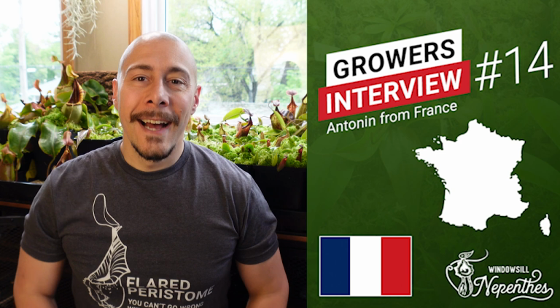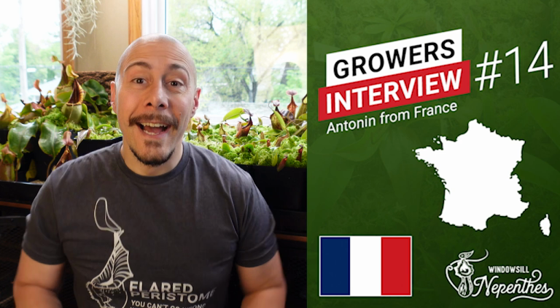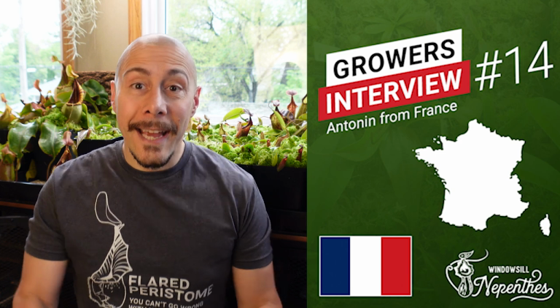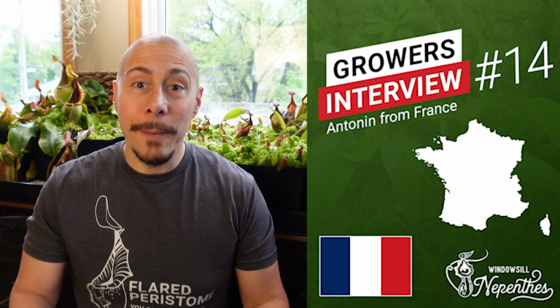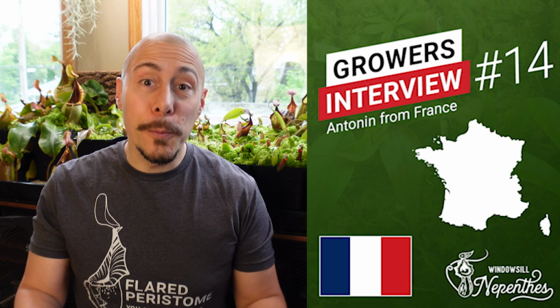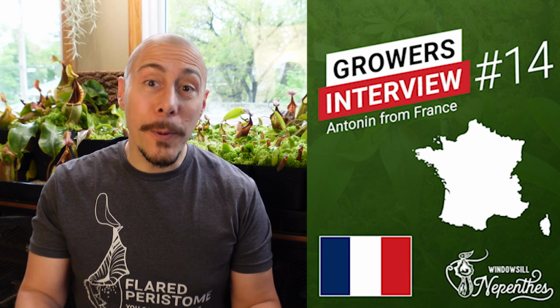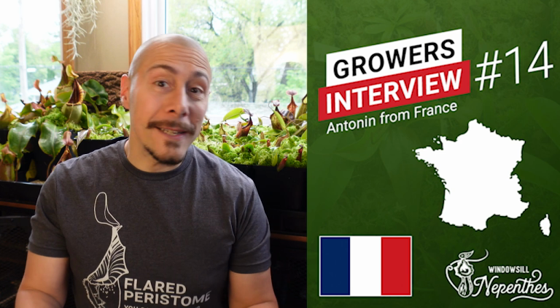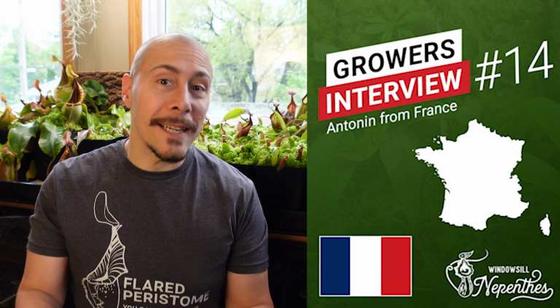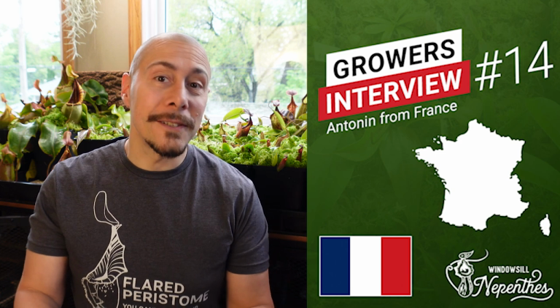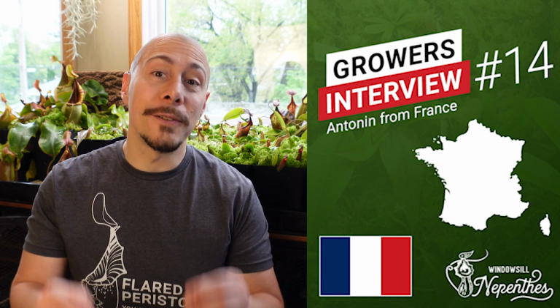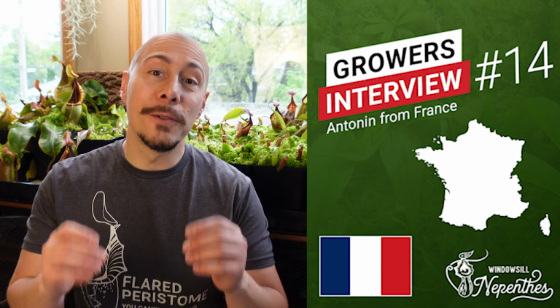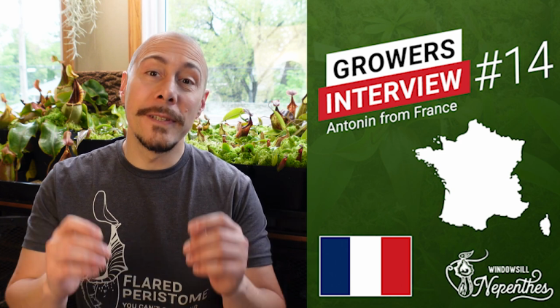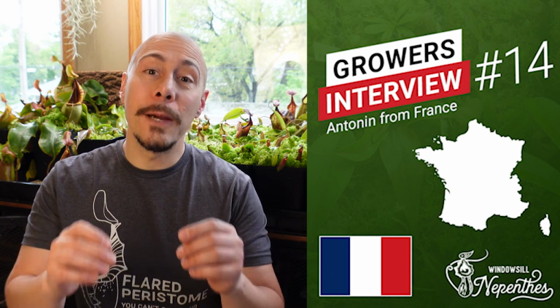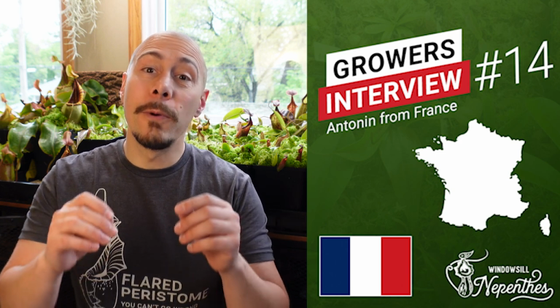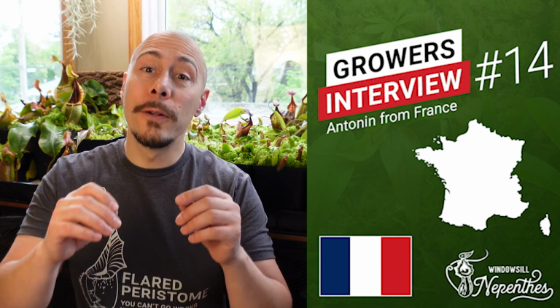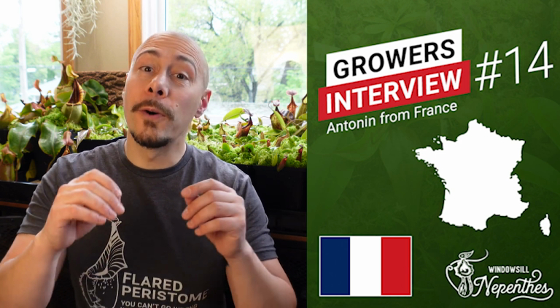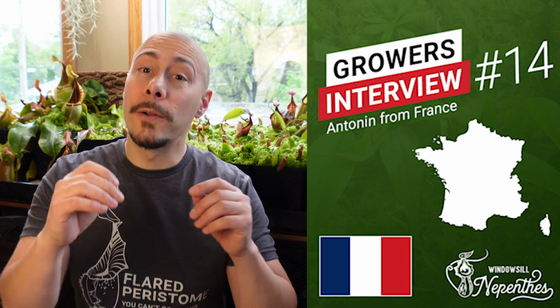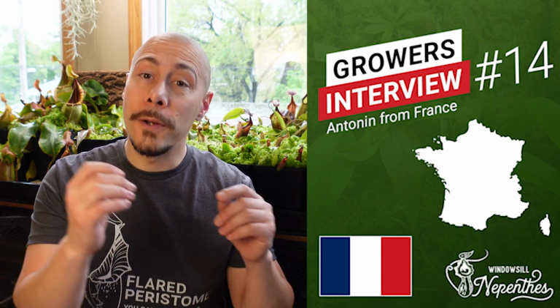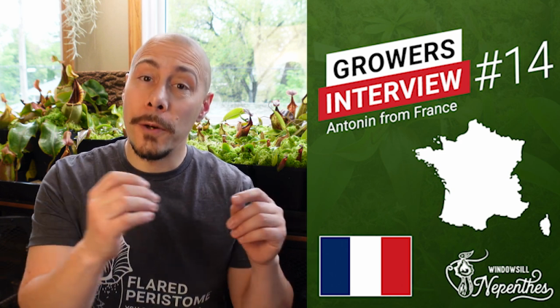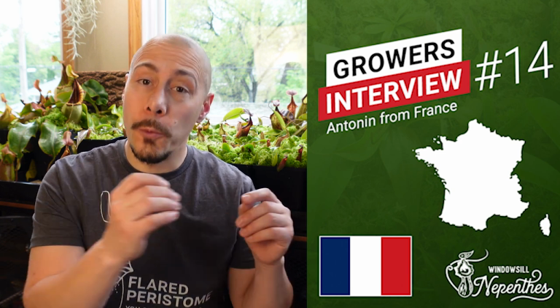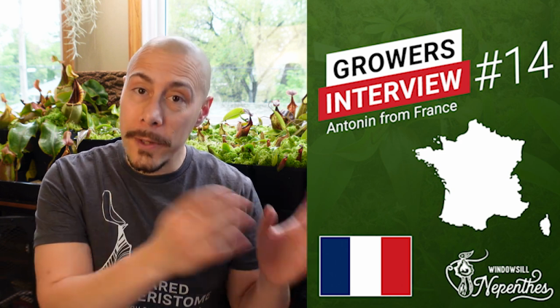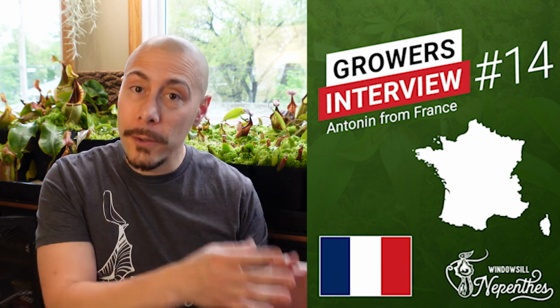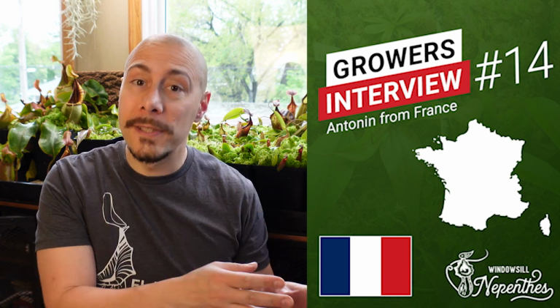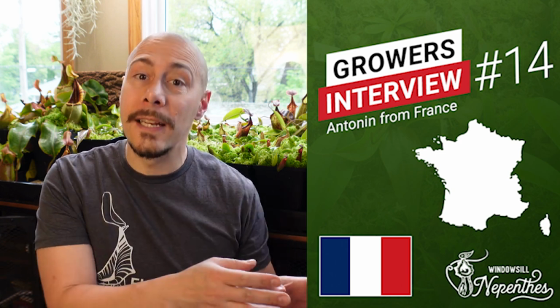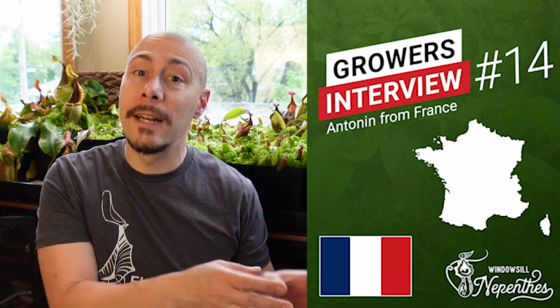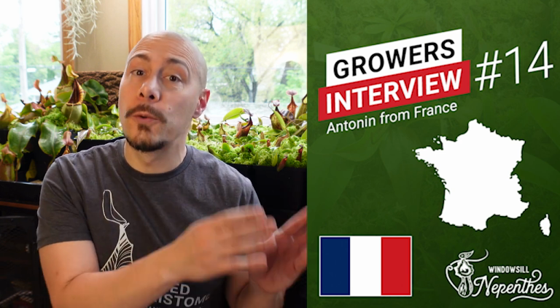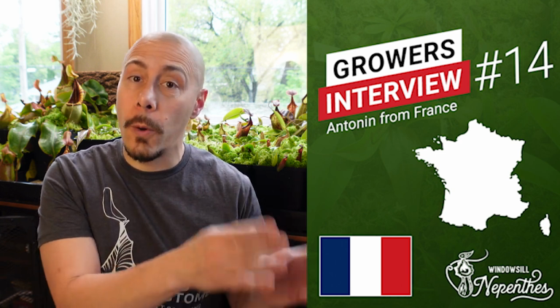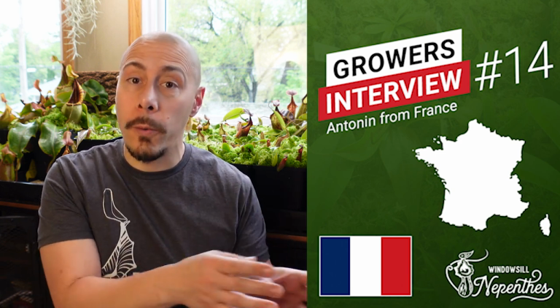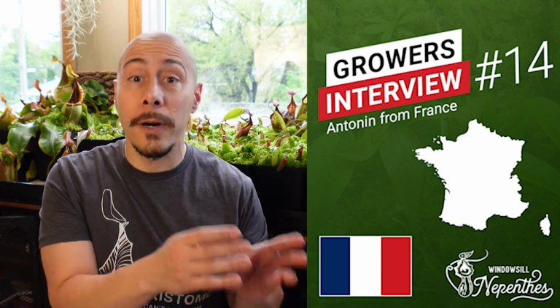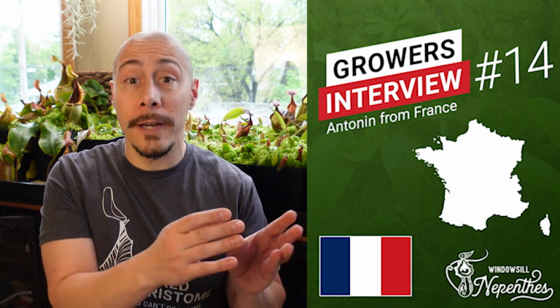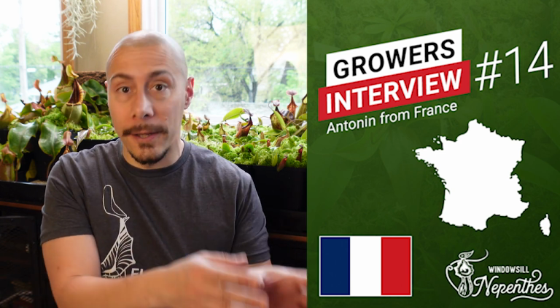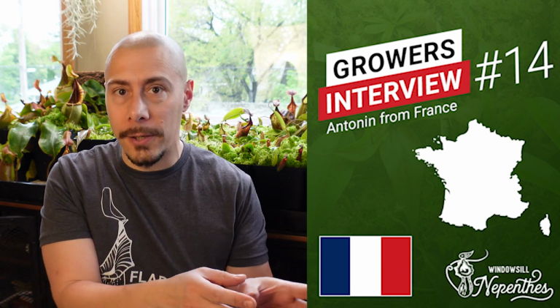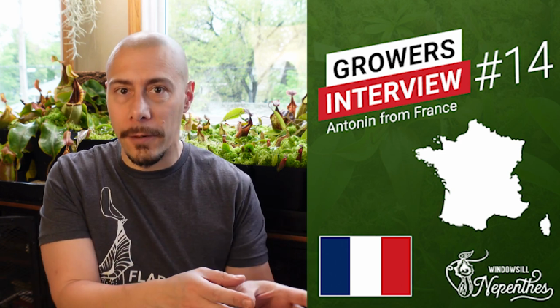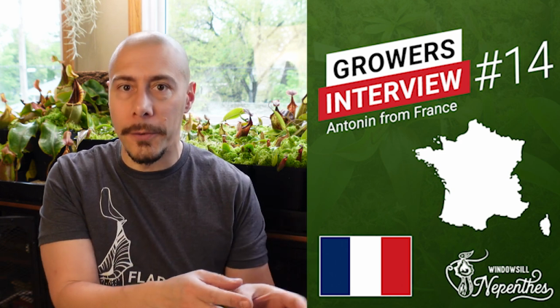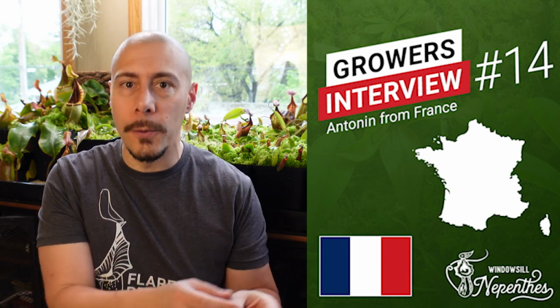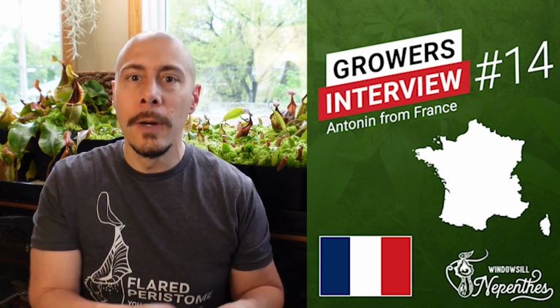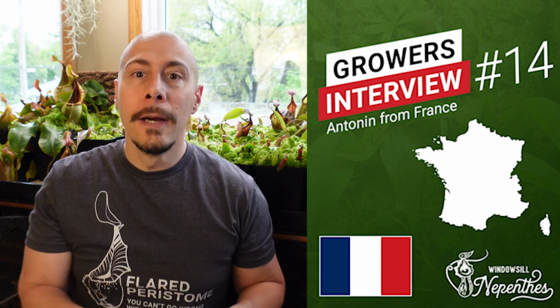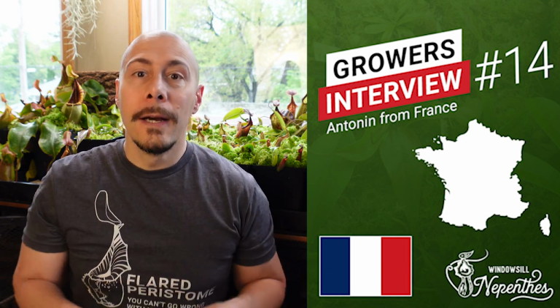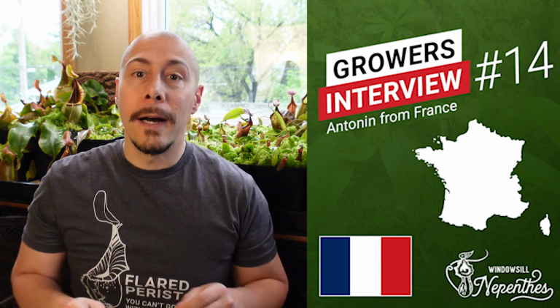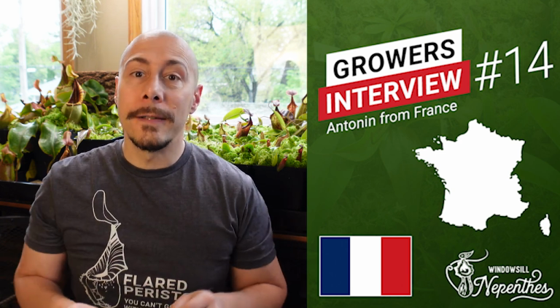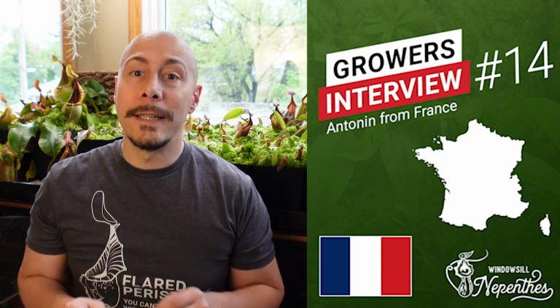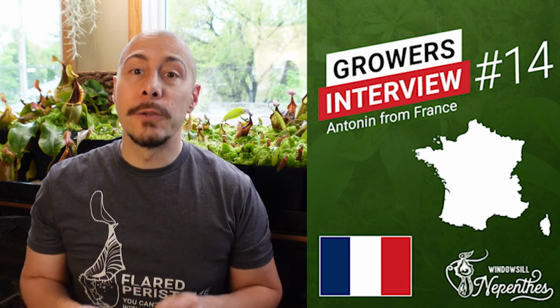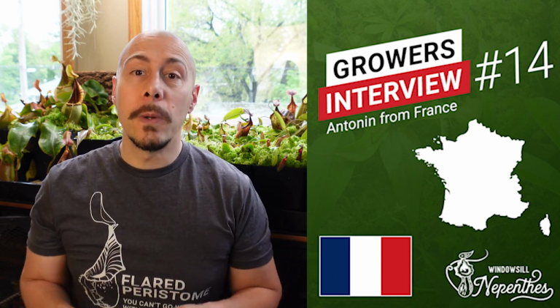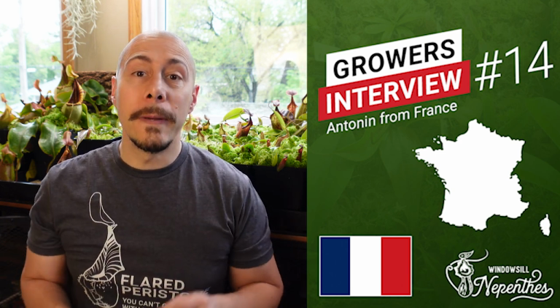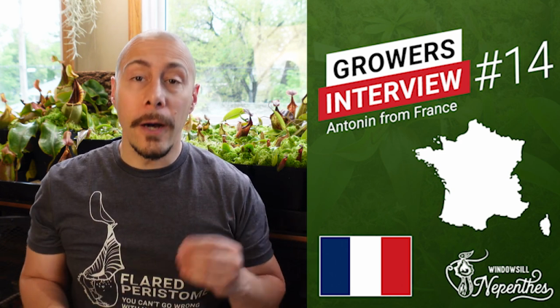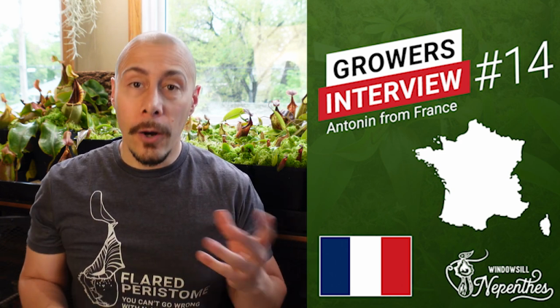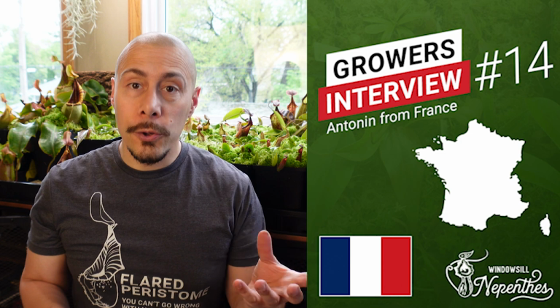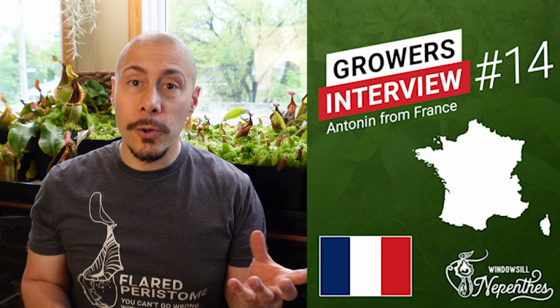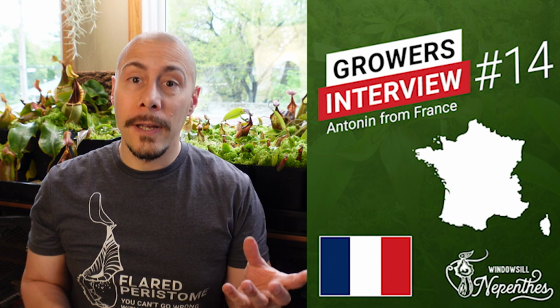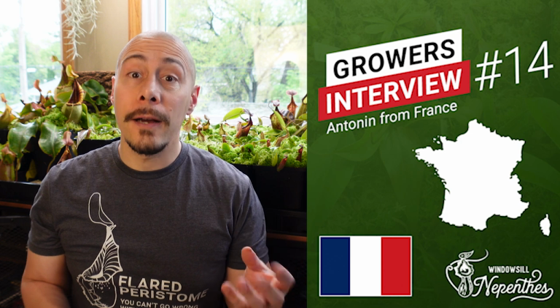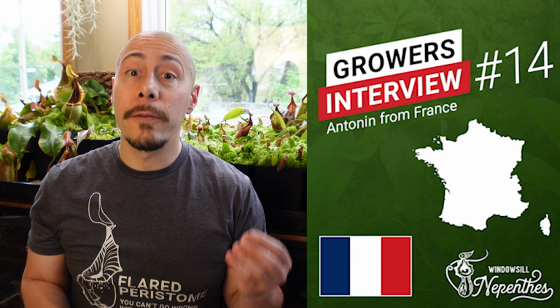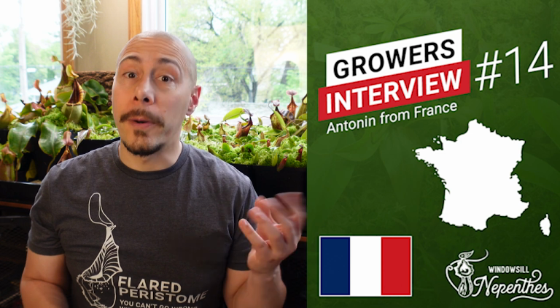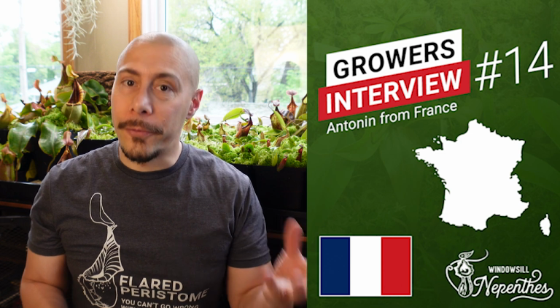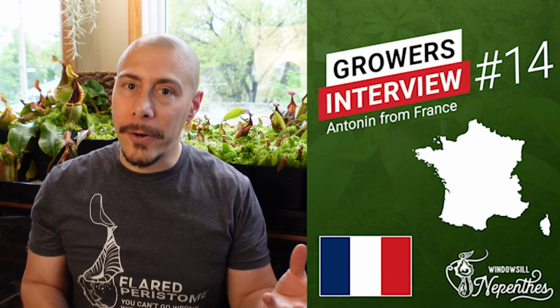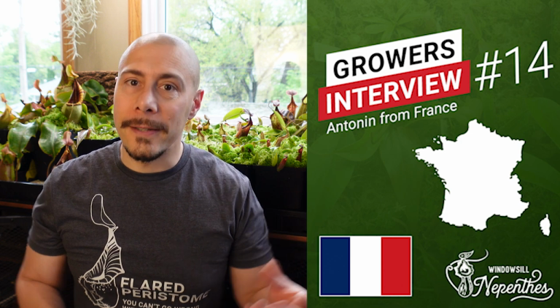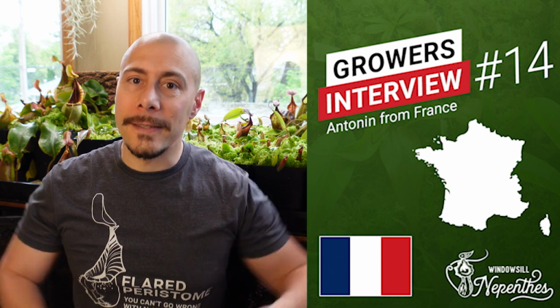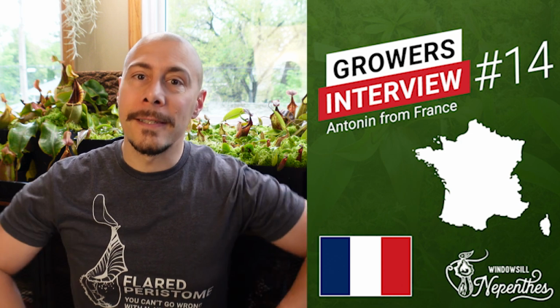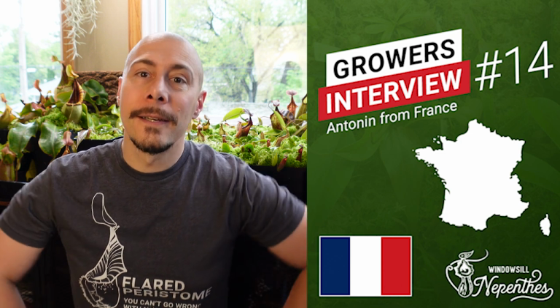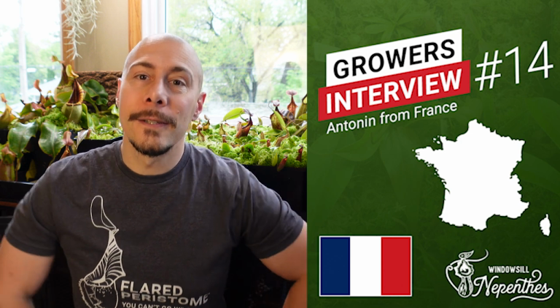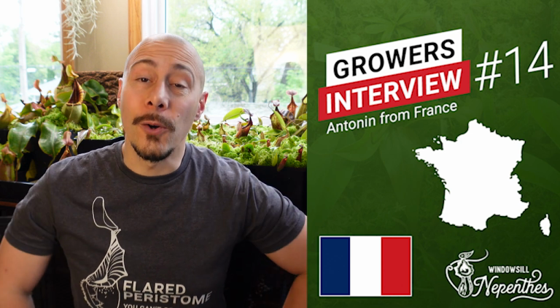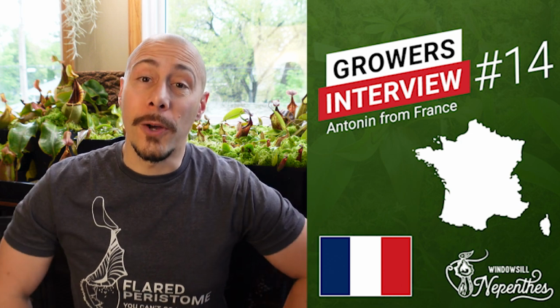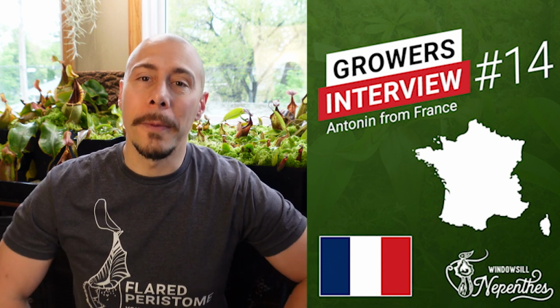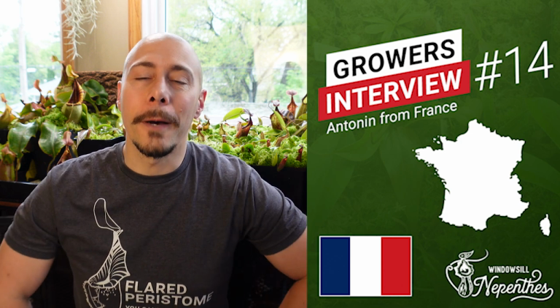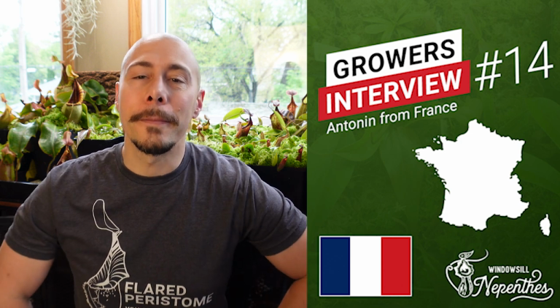Hi, I'm super excited! Today we'll do another windowsill grower interview and it will be Antonin from France. Coming up!